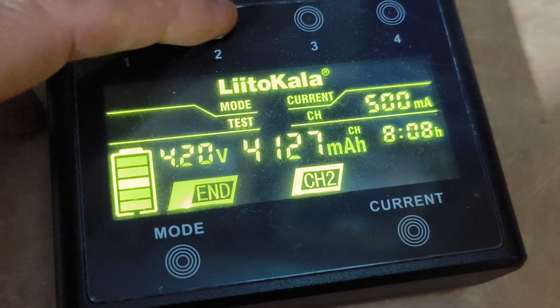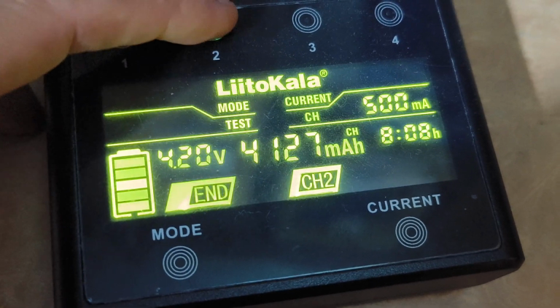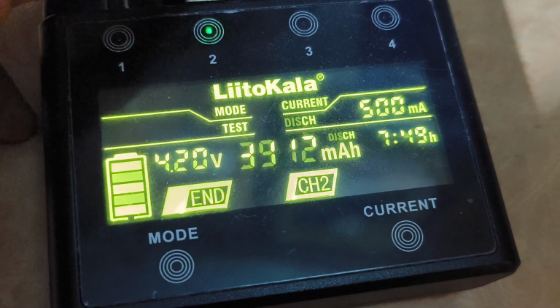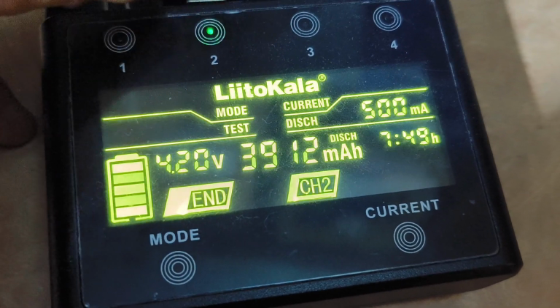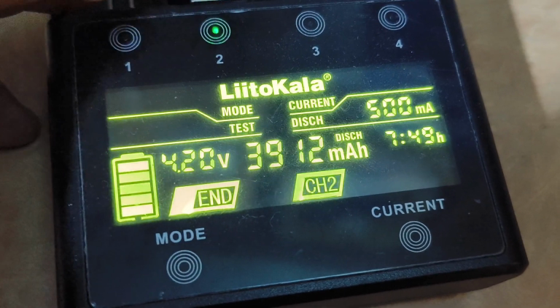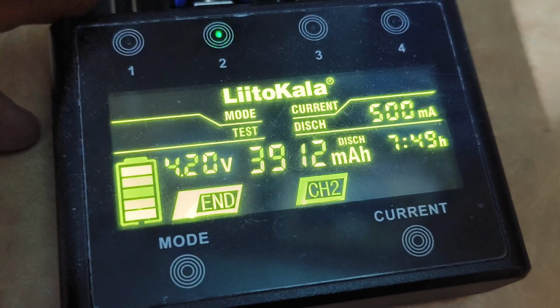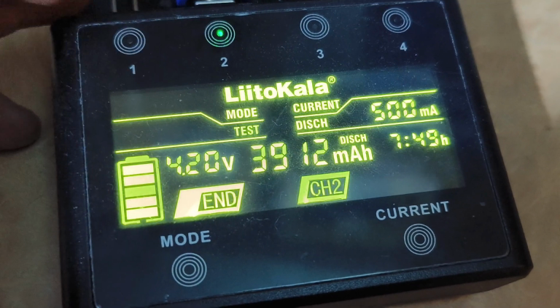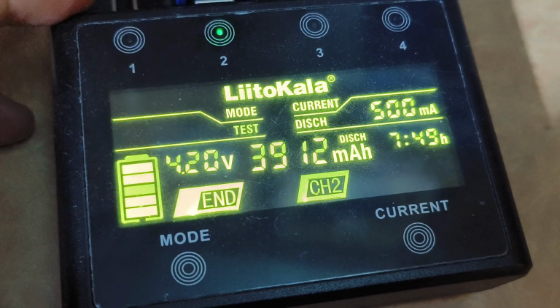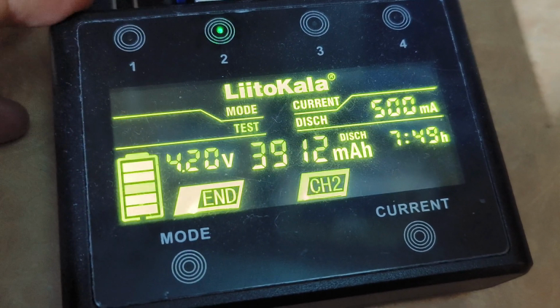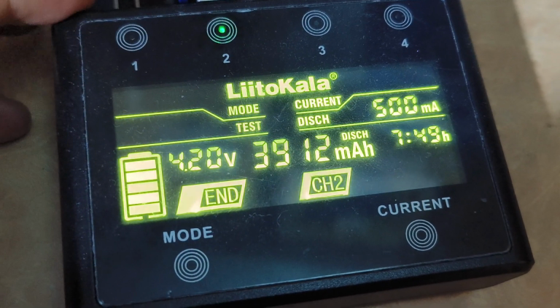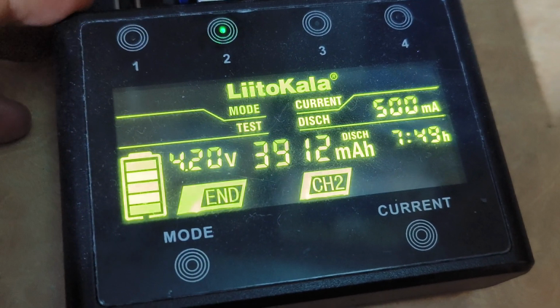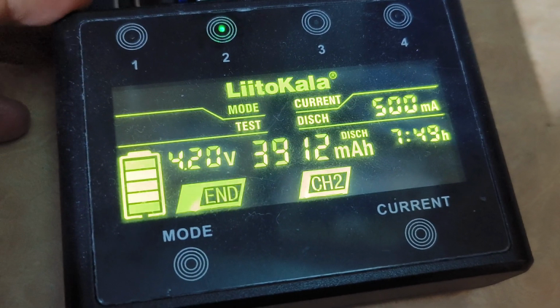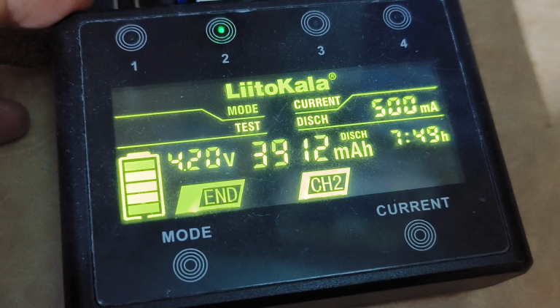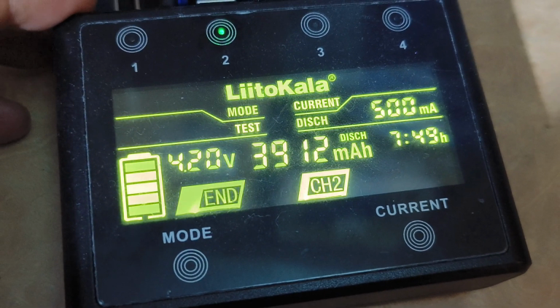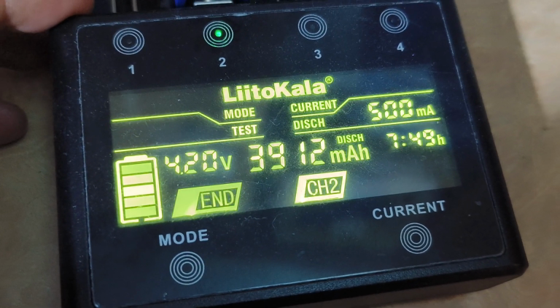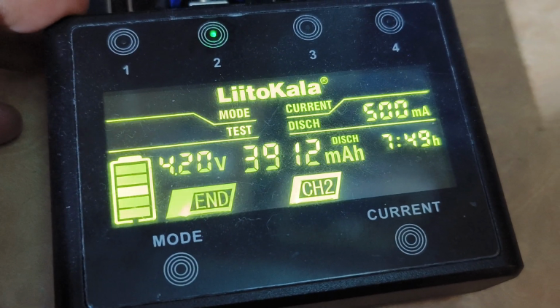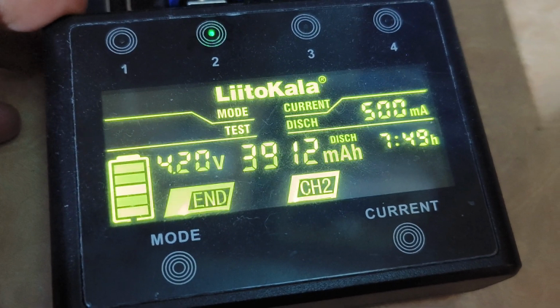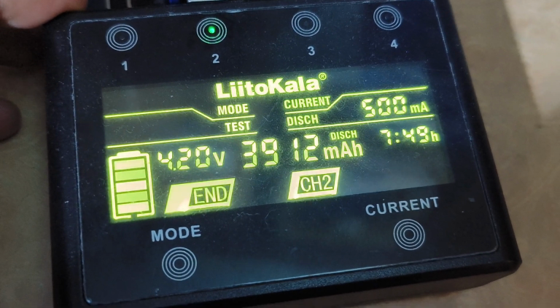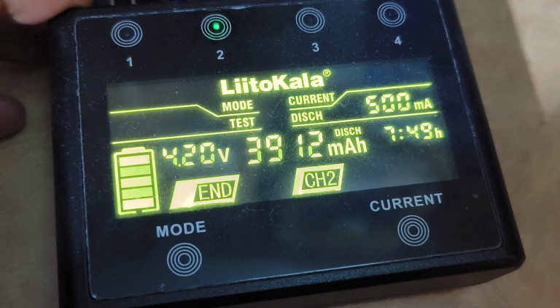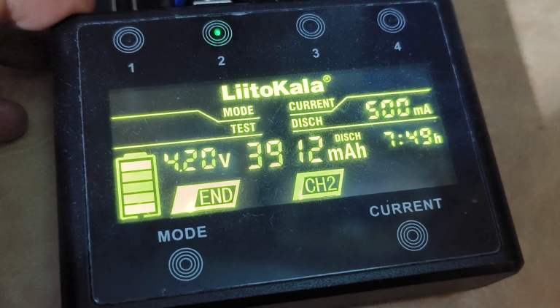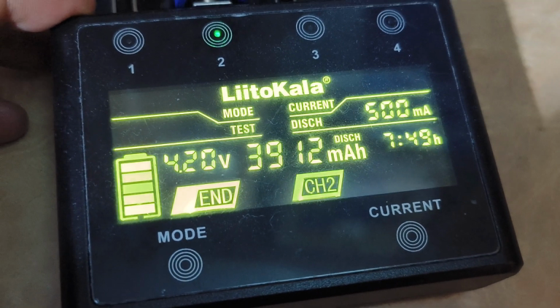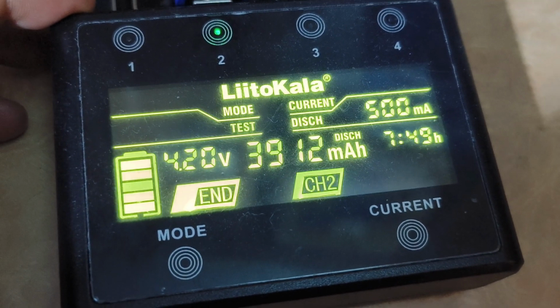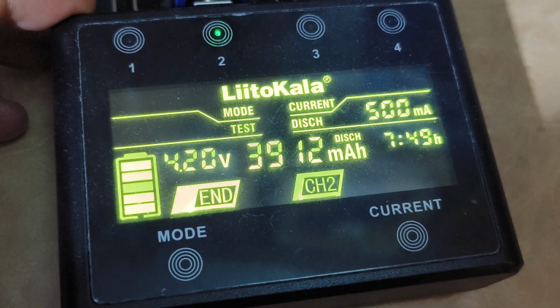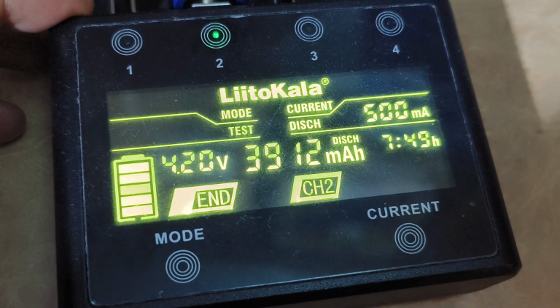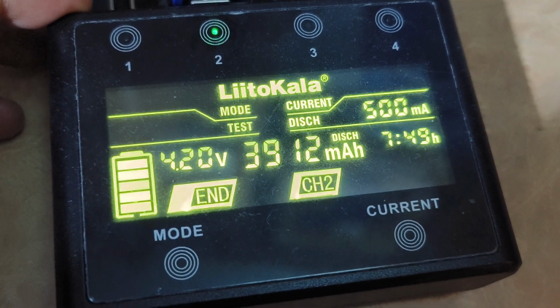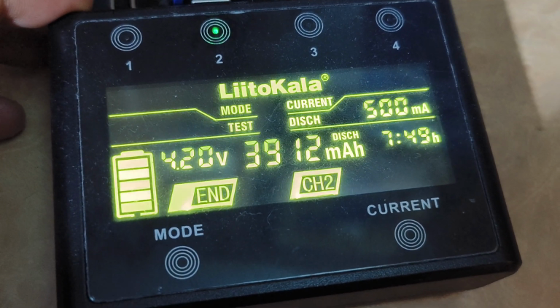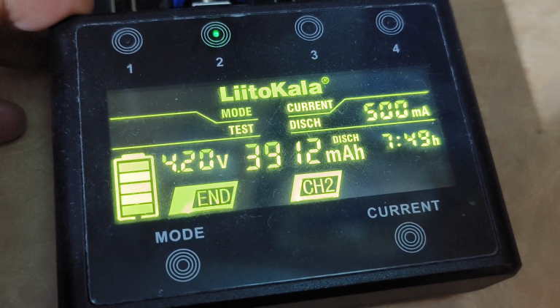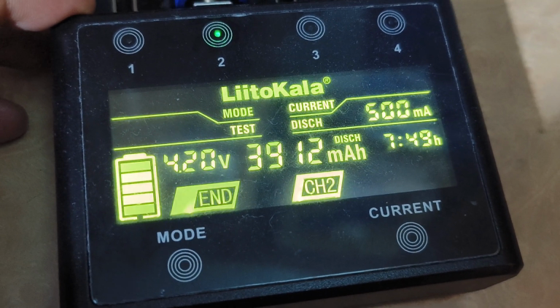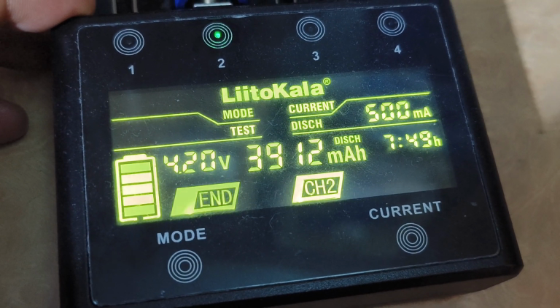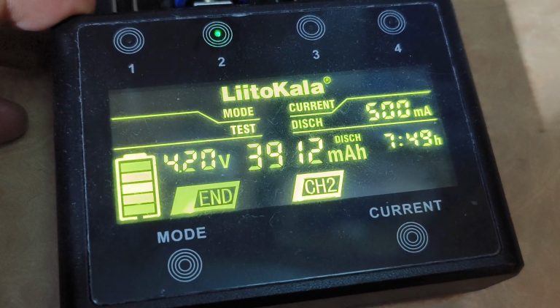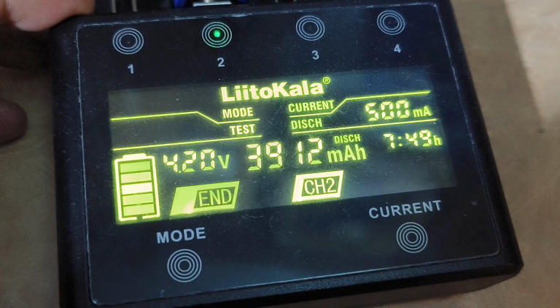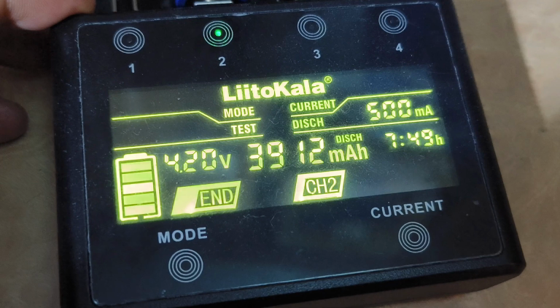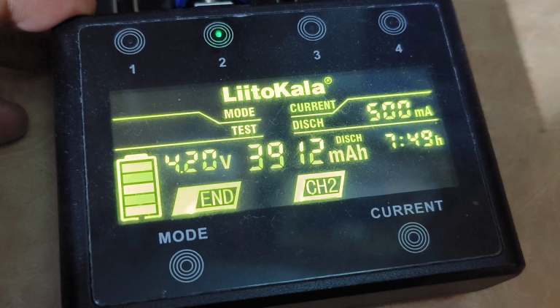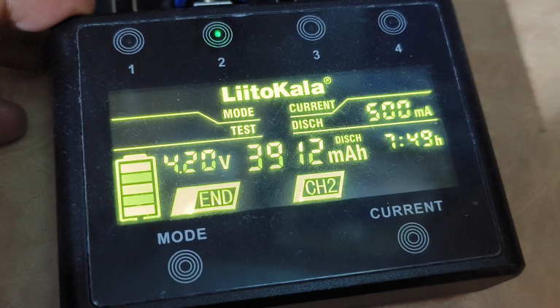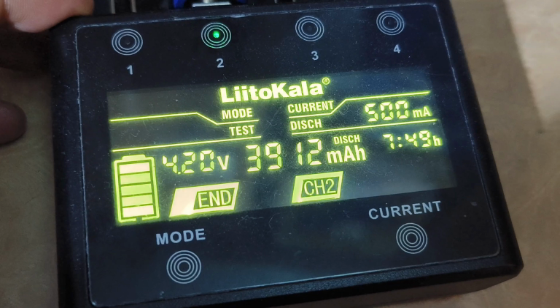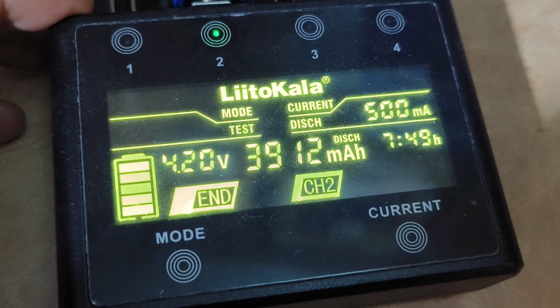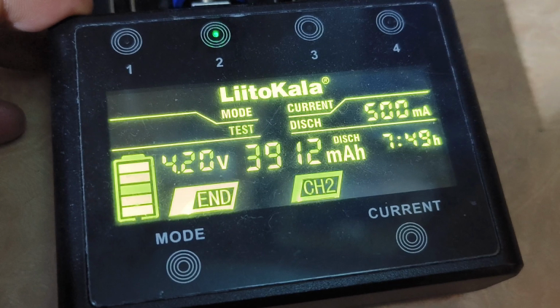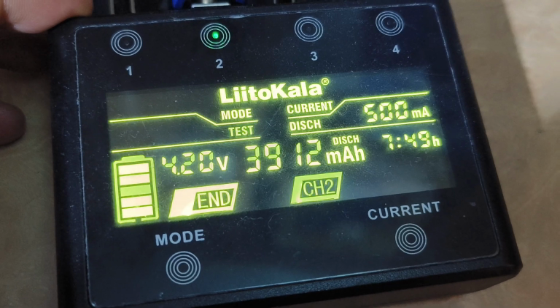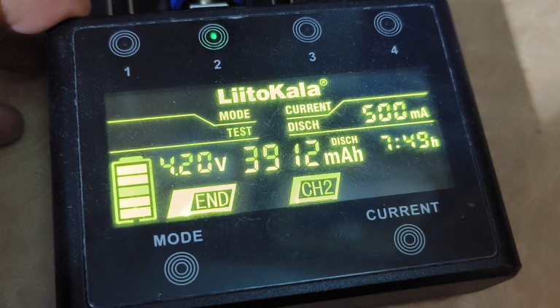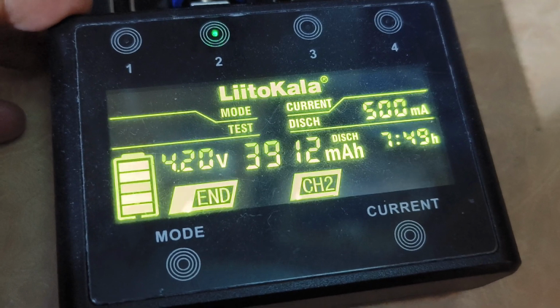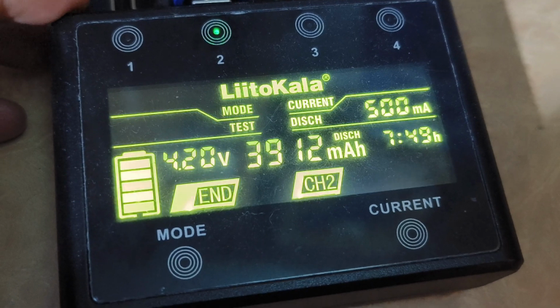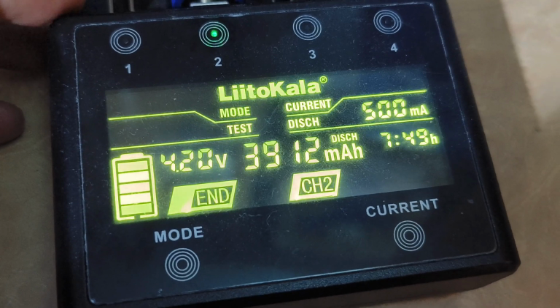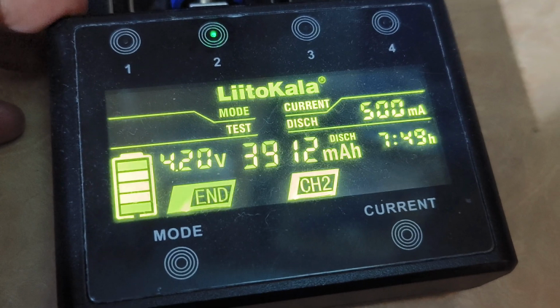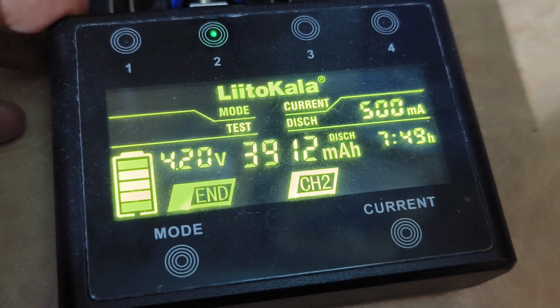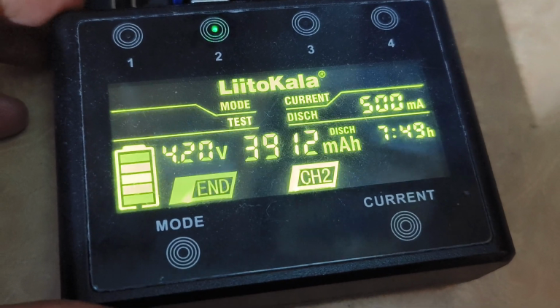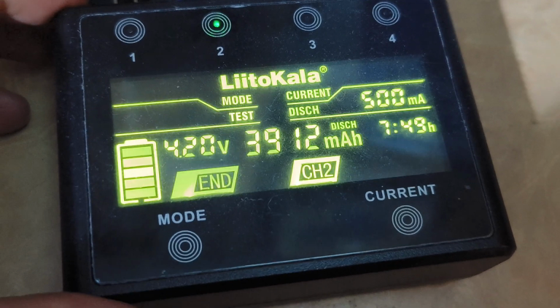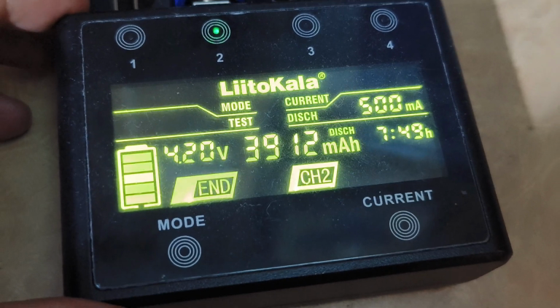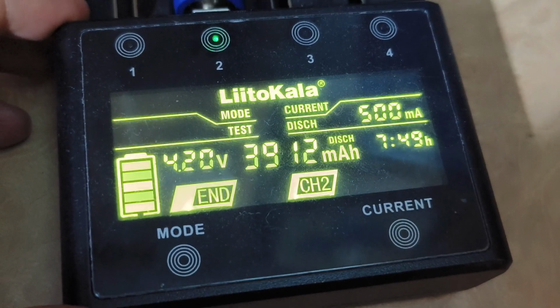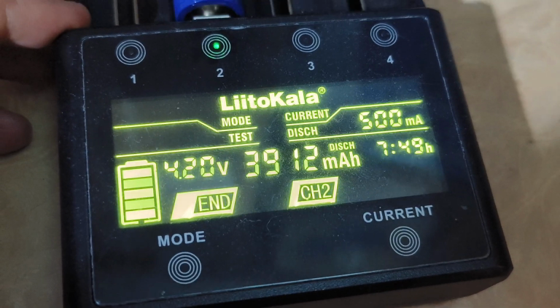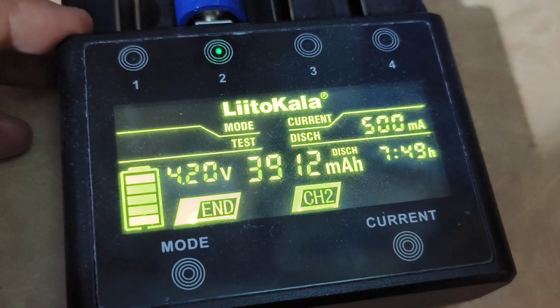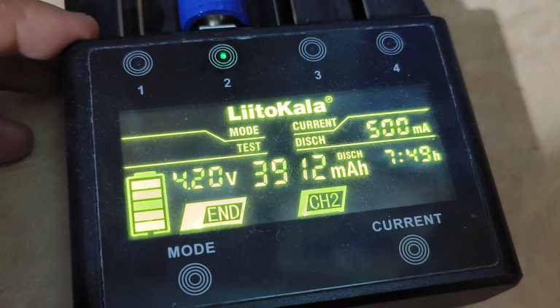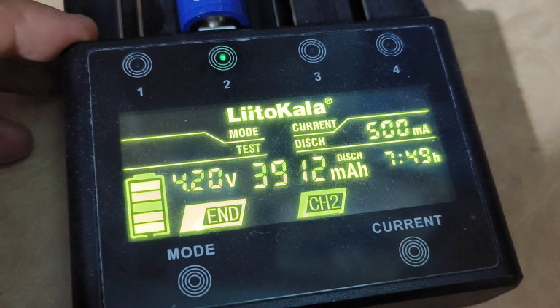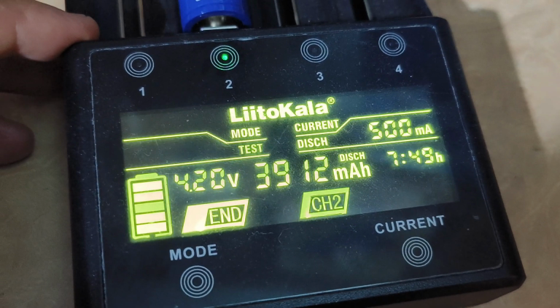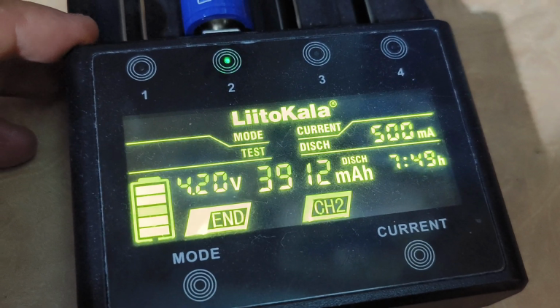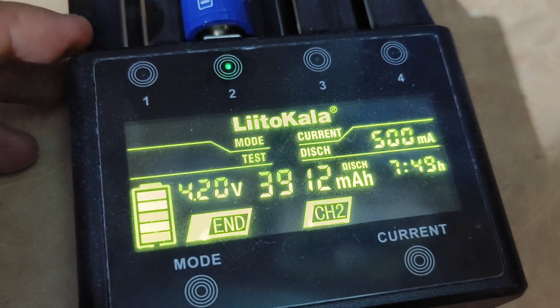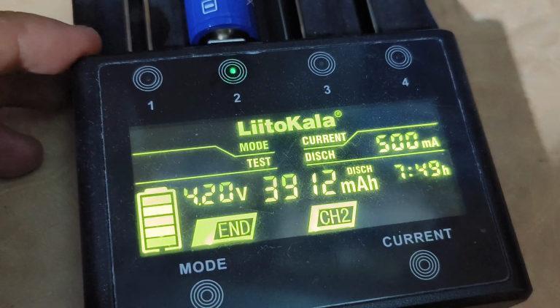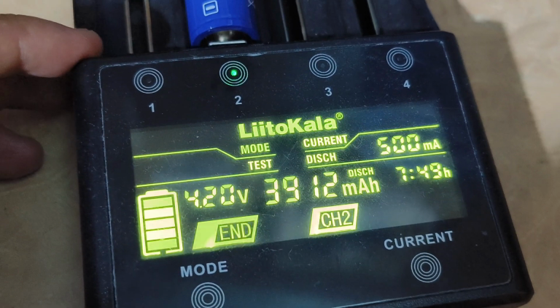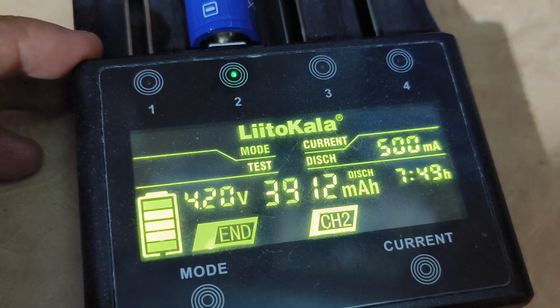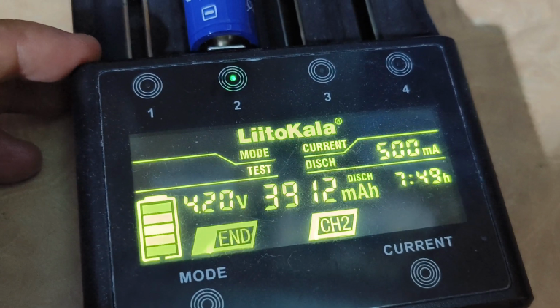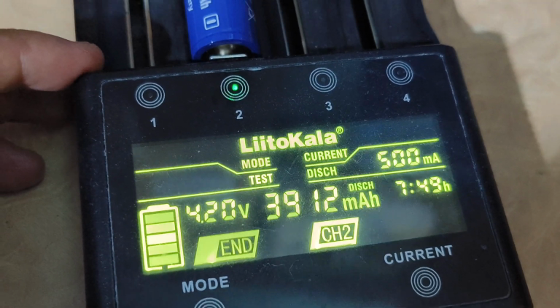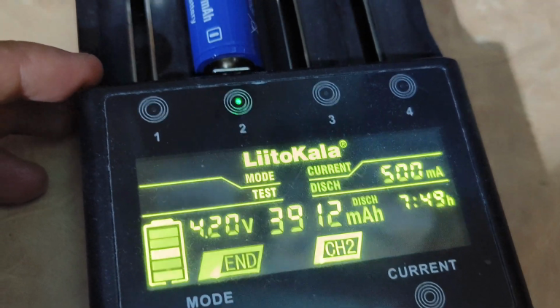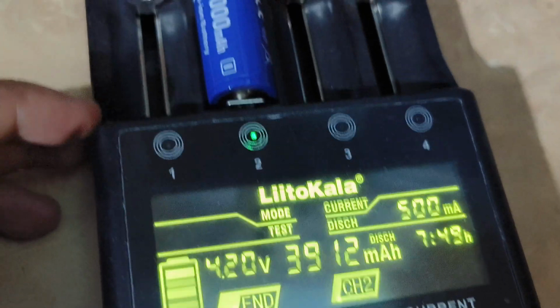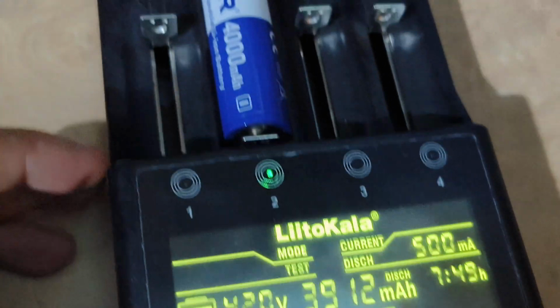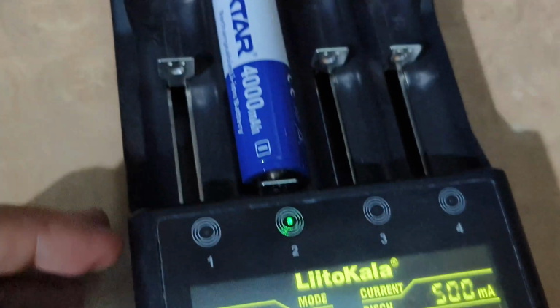But for the discharge, it shows 3912 mAh. This is the second battery.